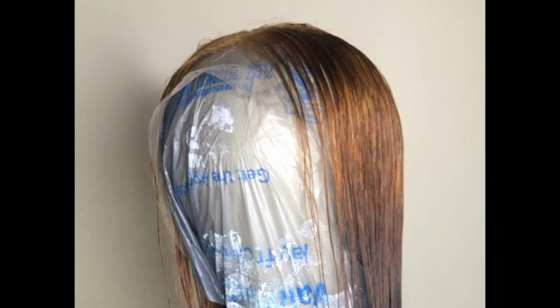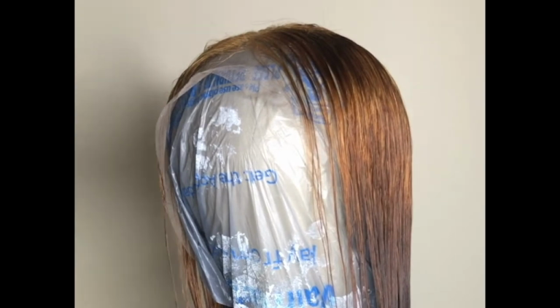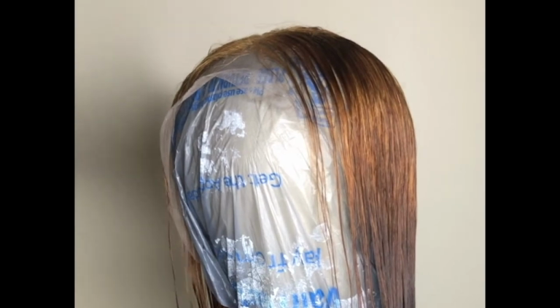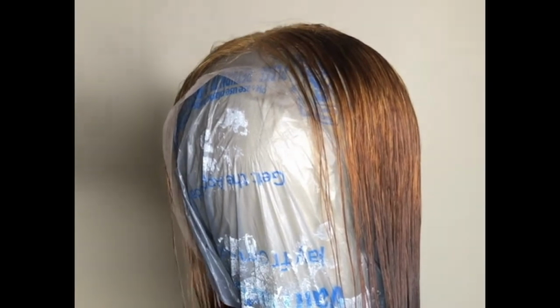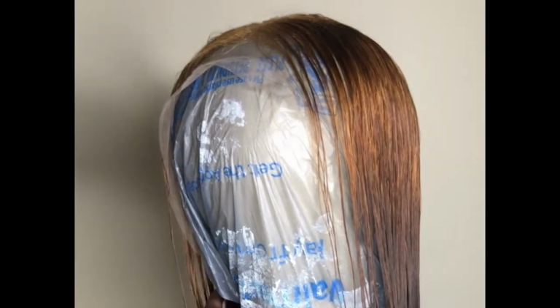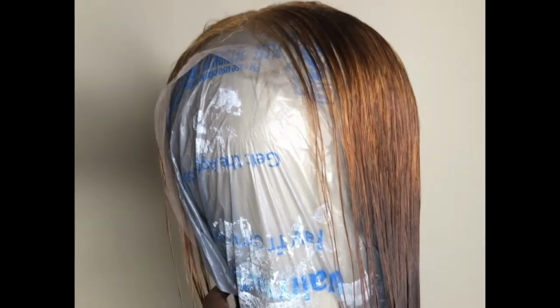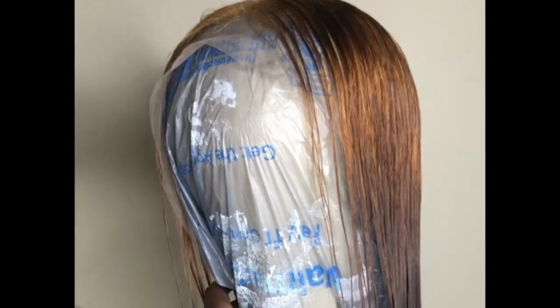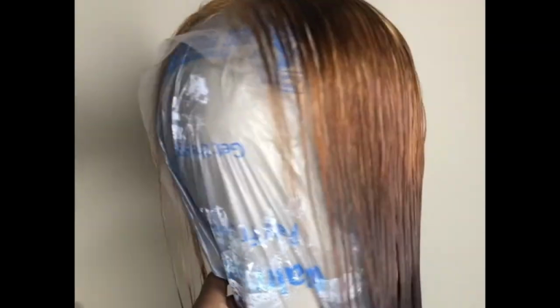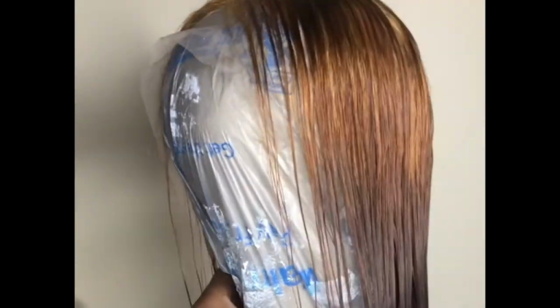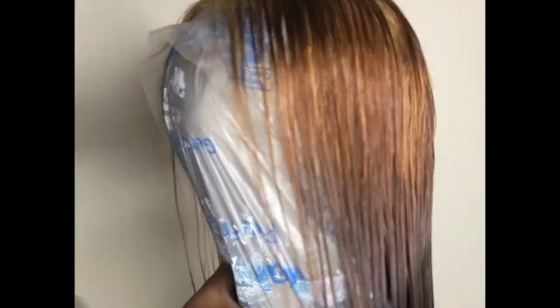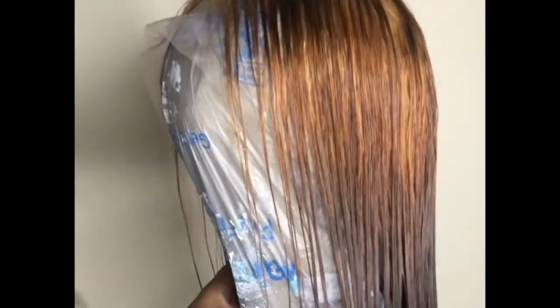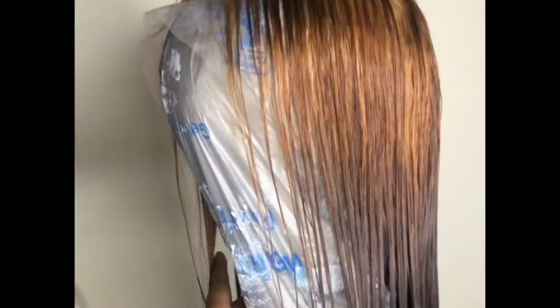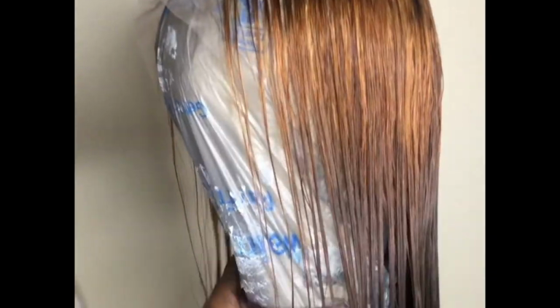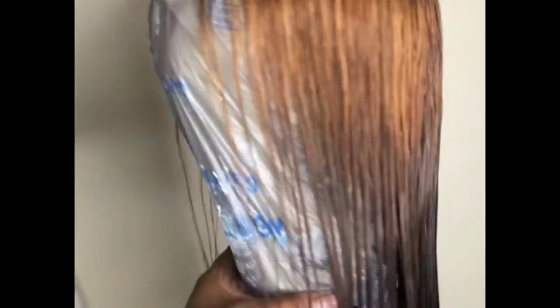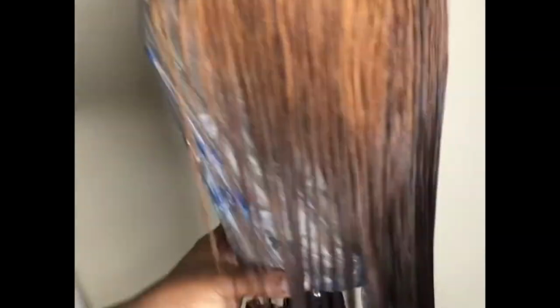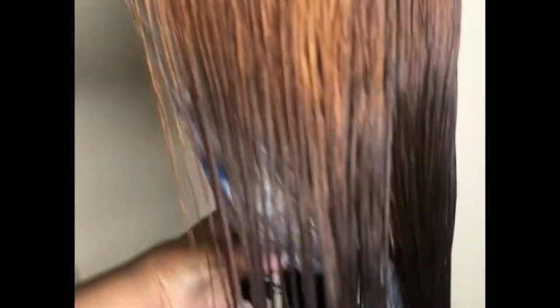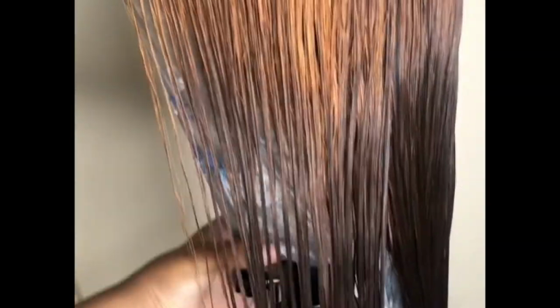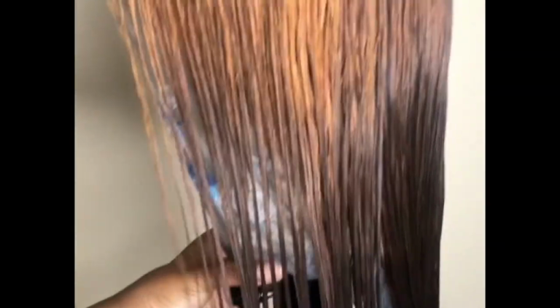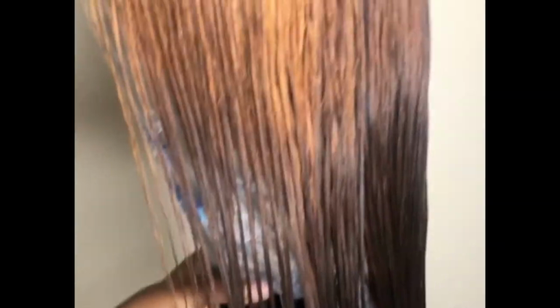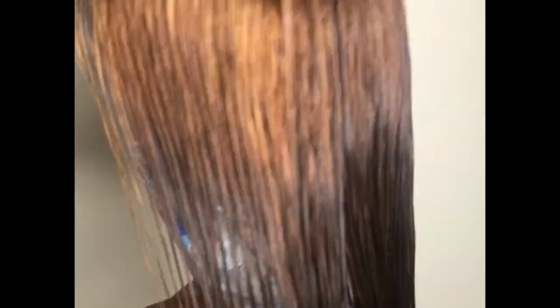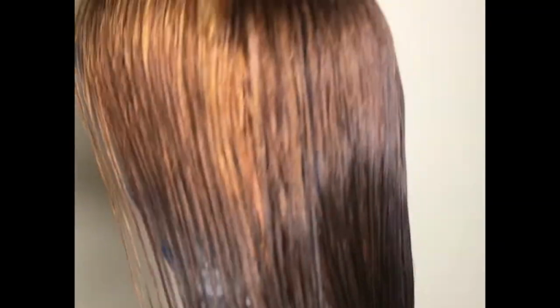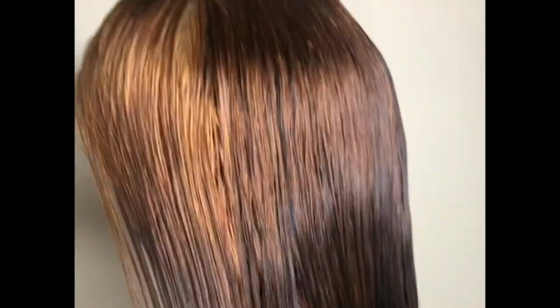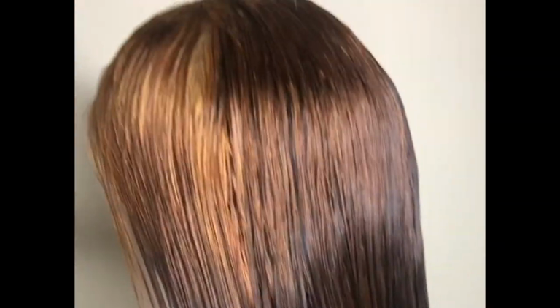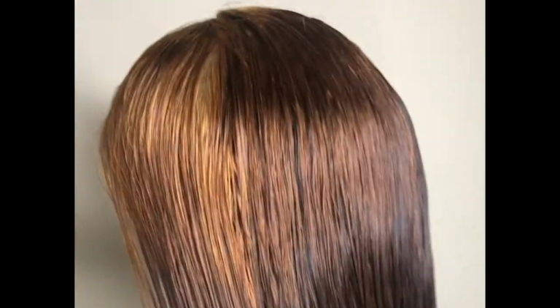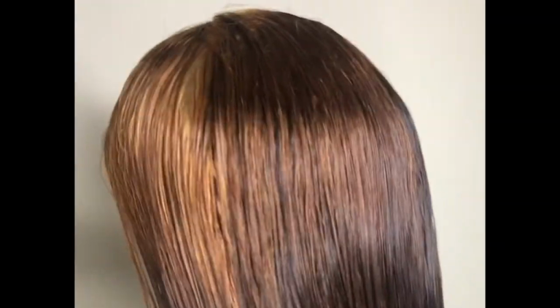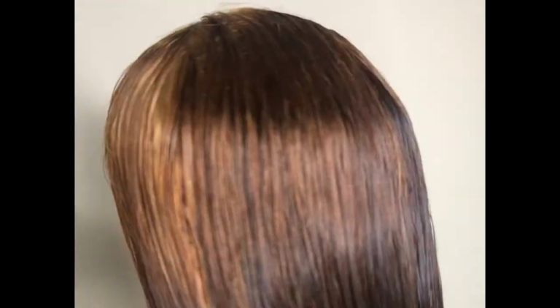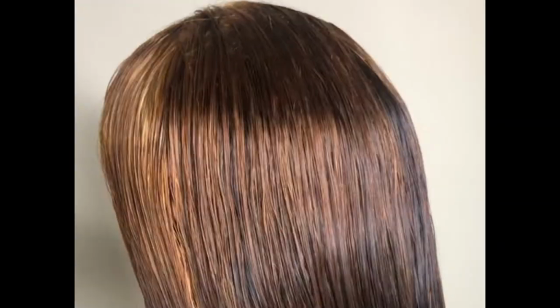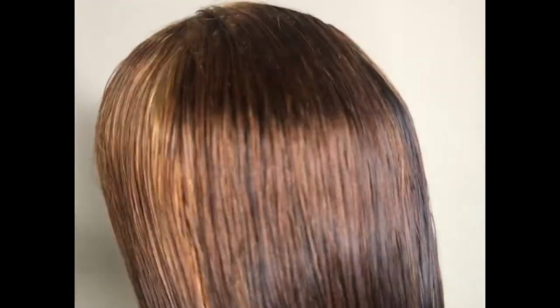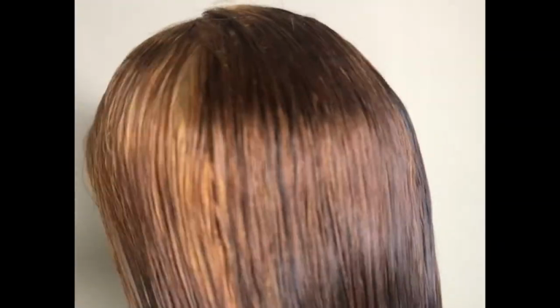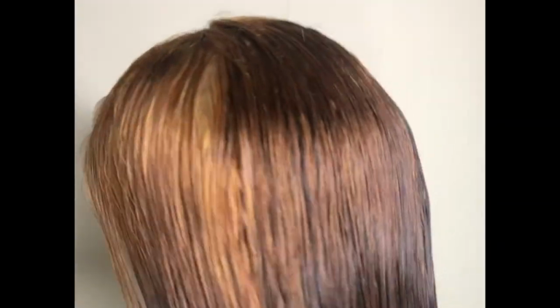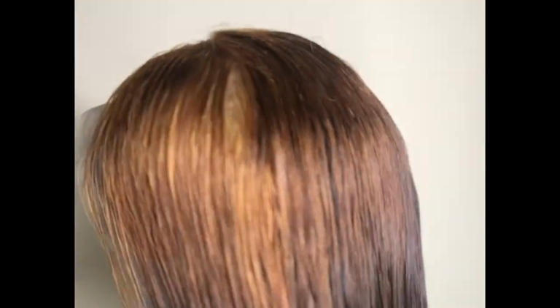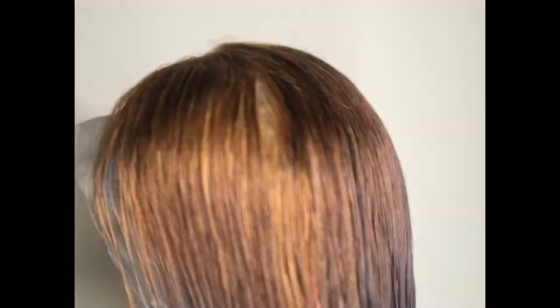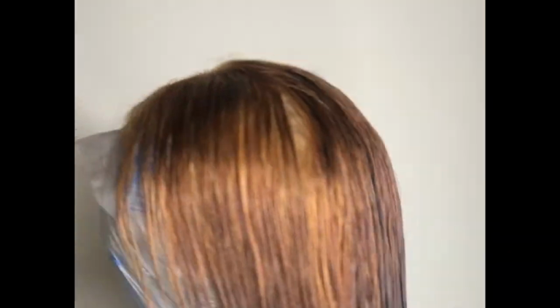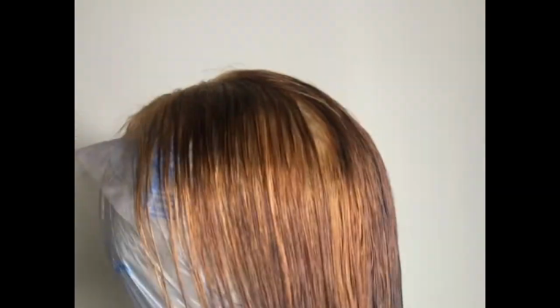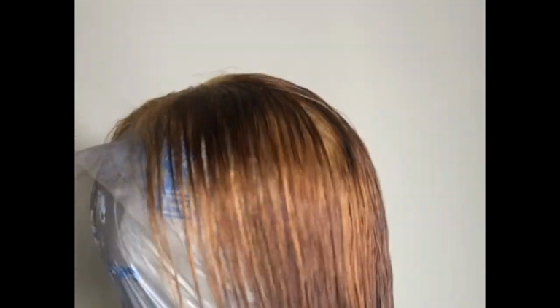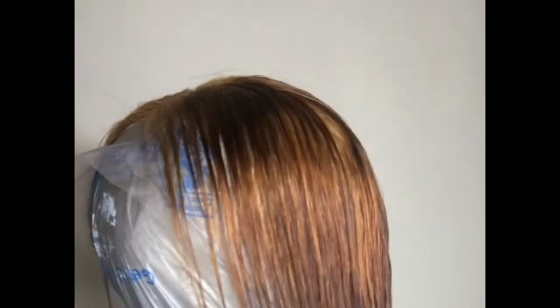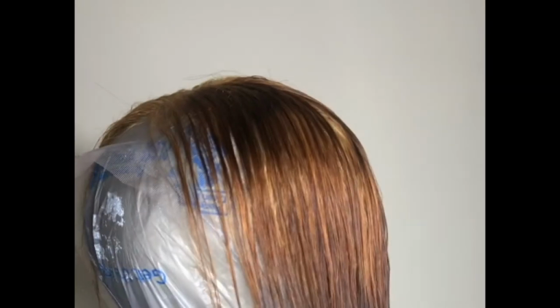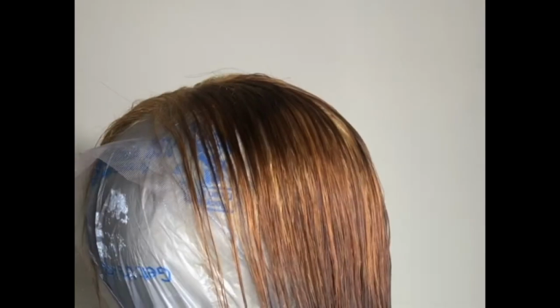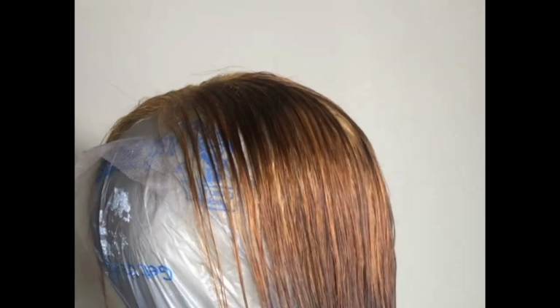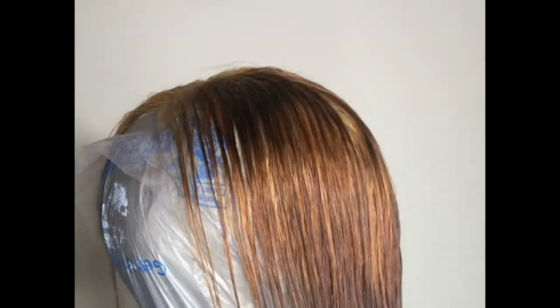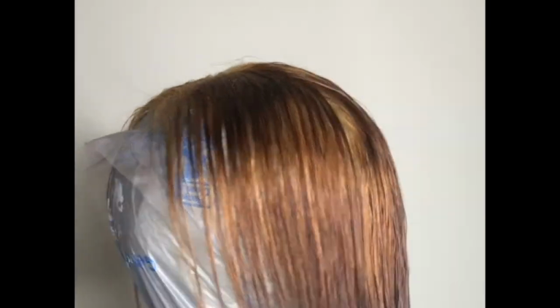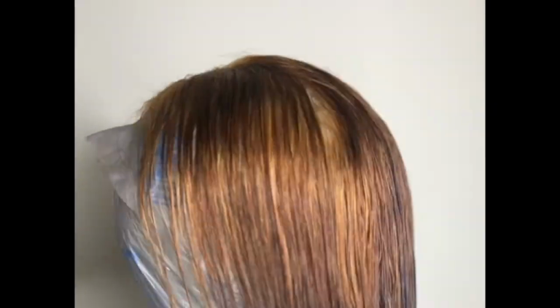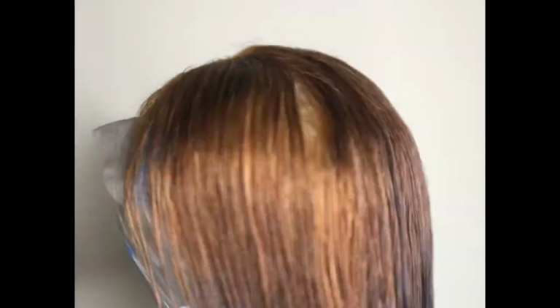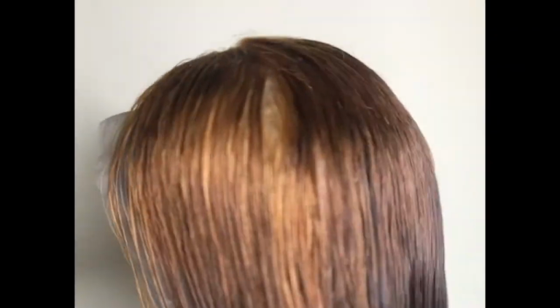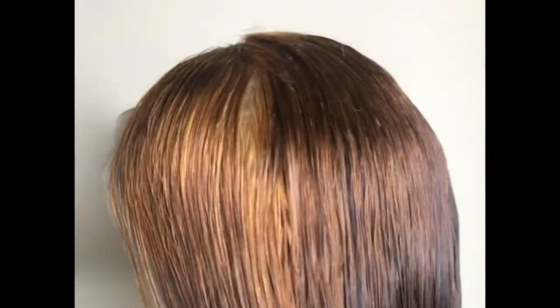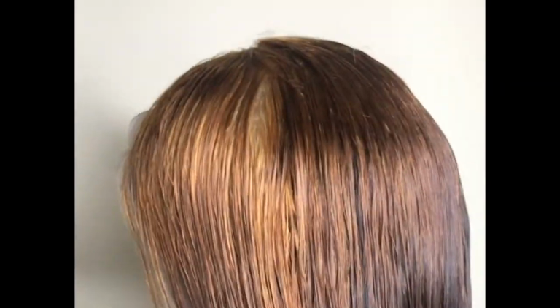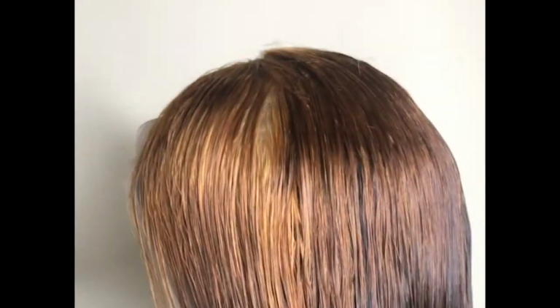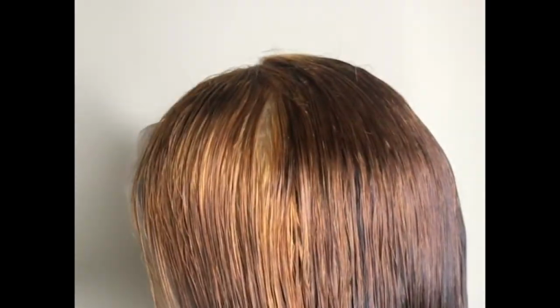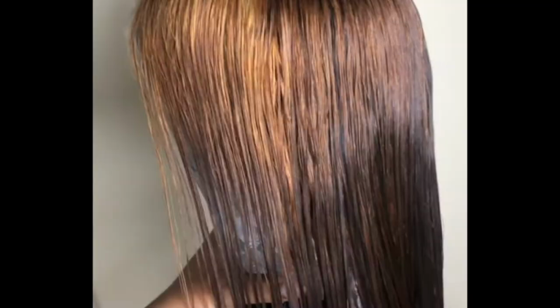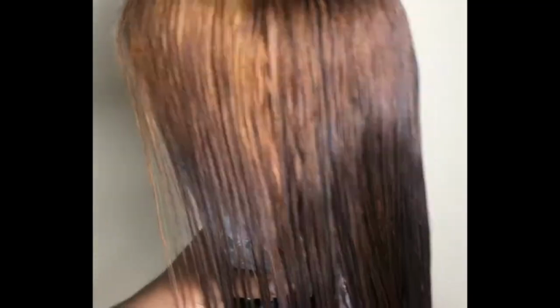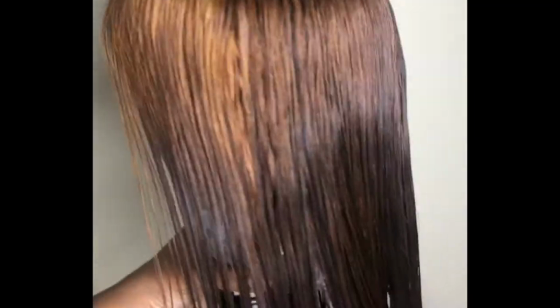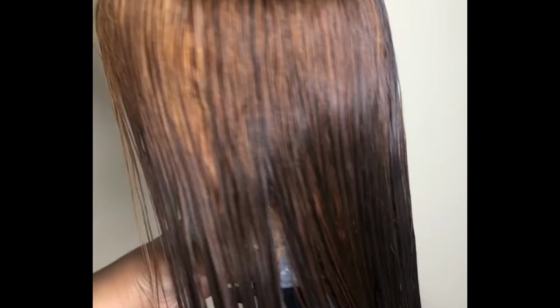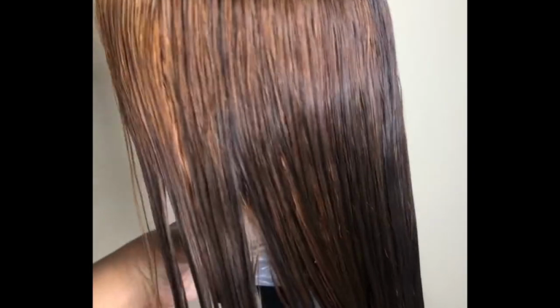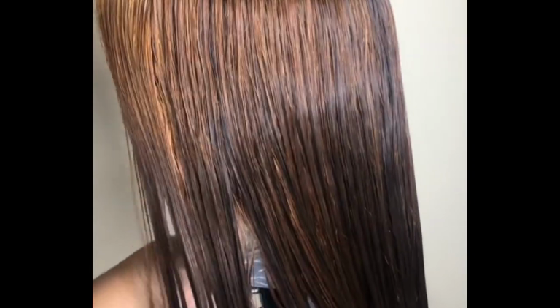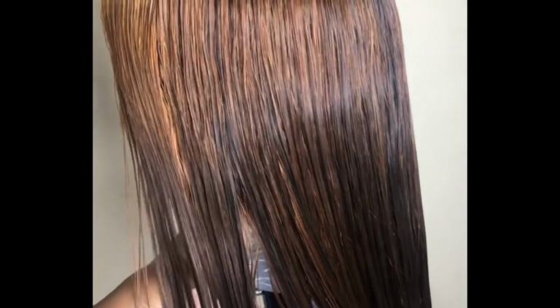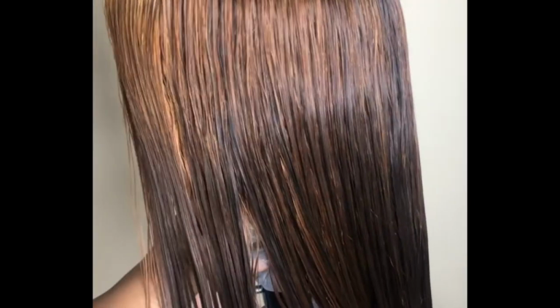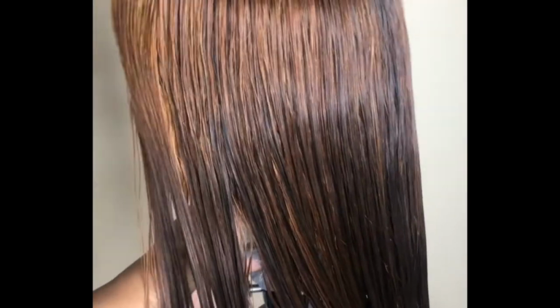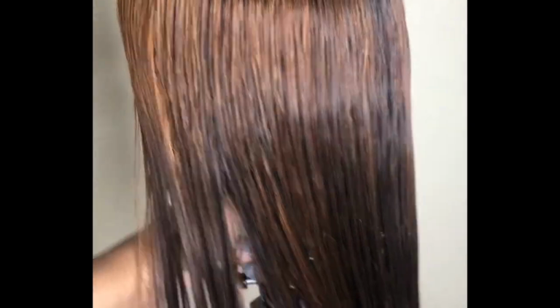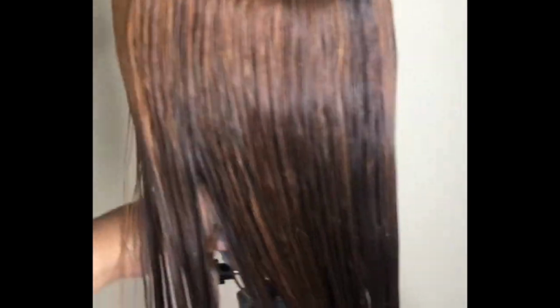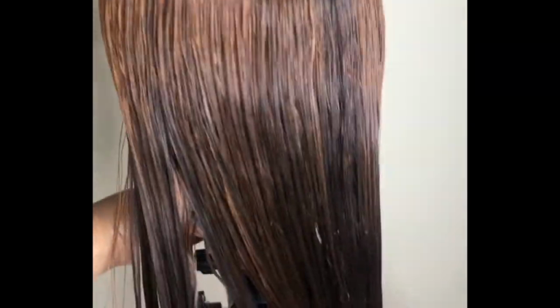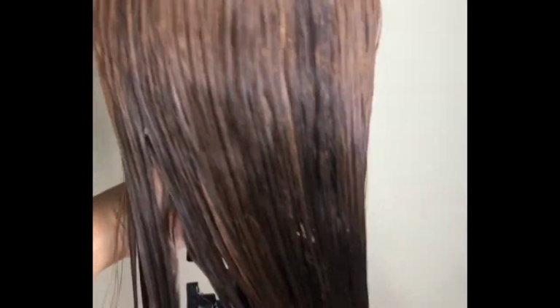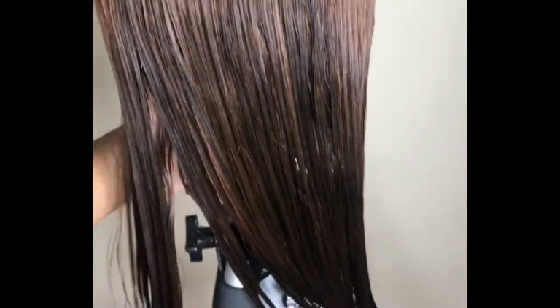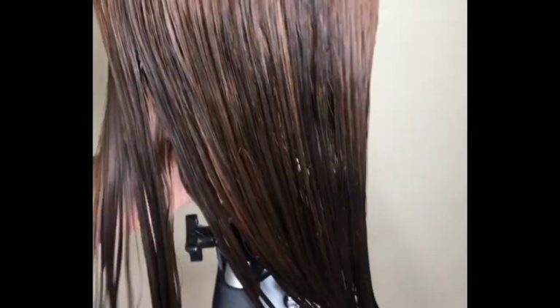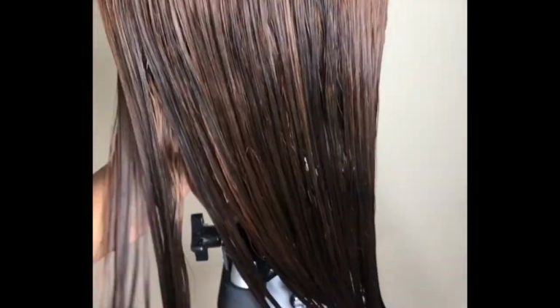Once you wash all of that out, this is how your hair should look — all one color.